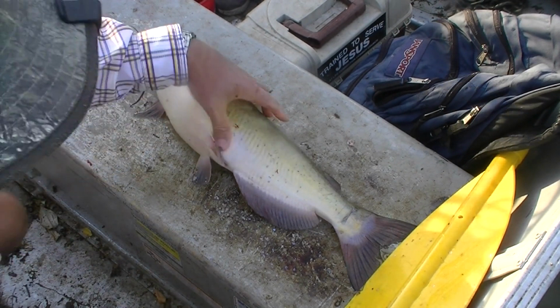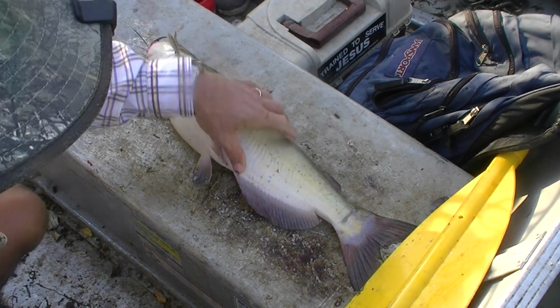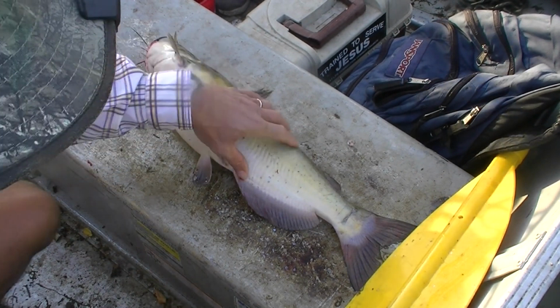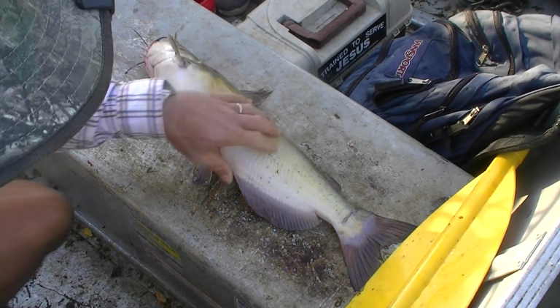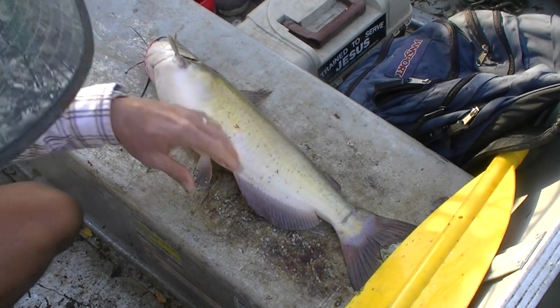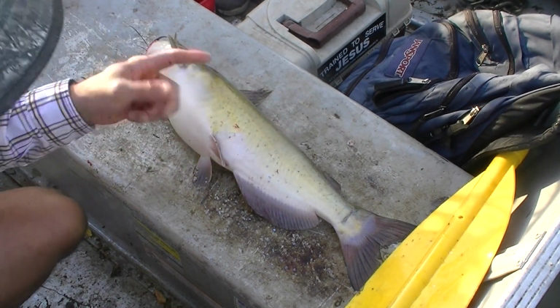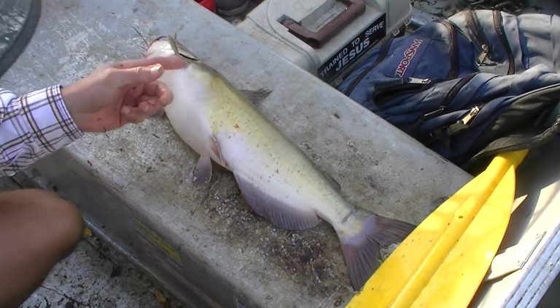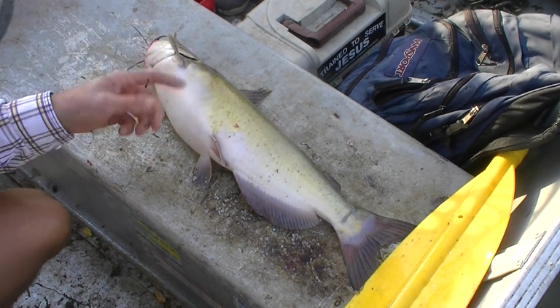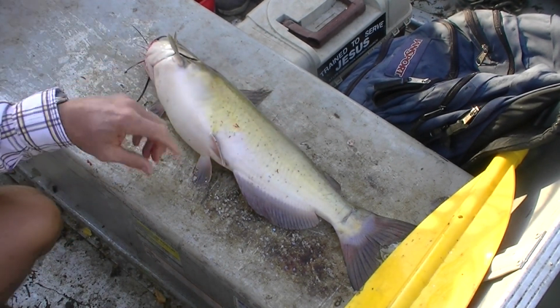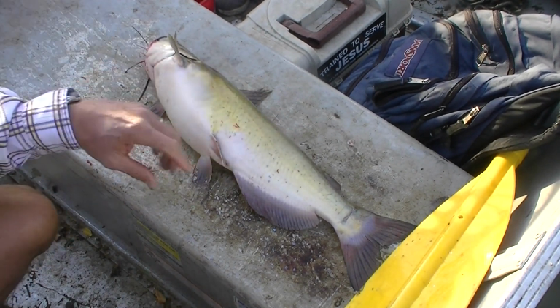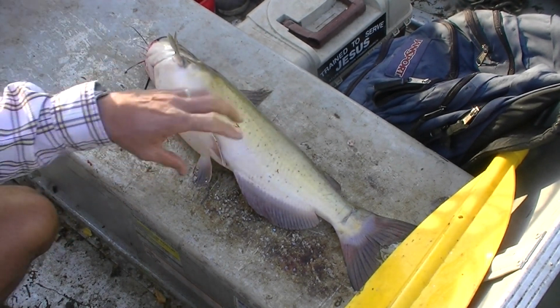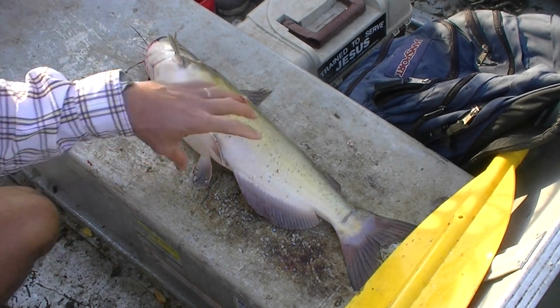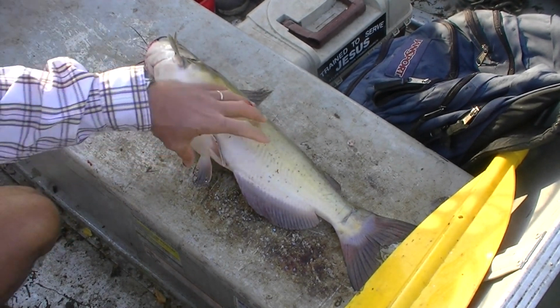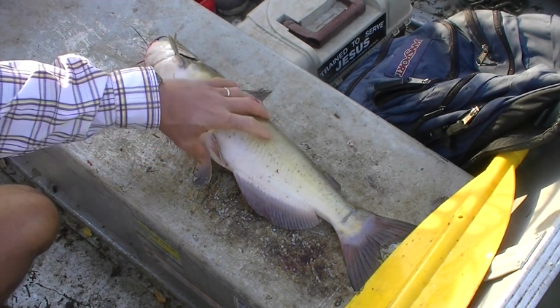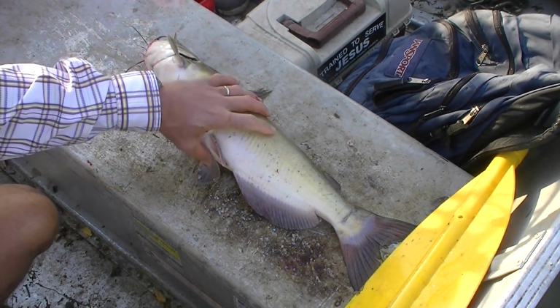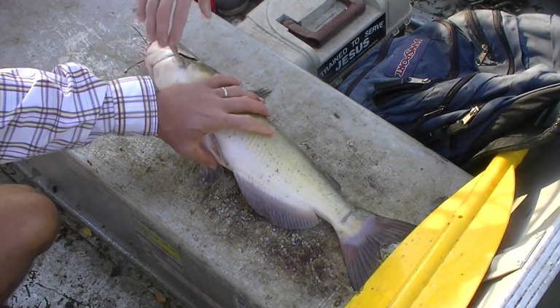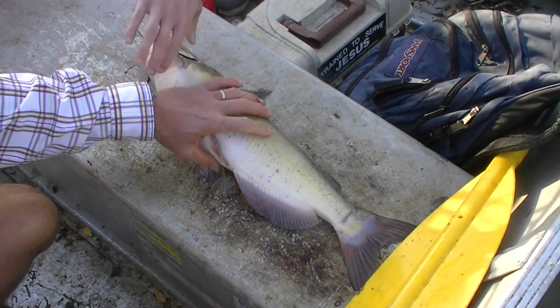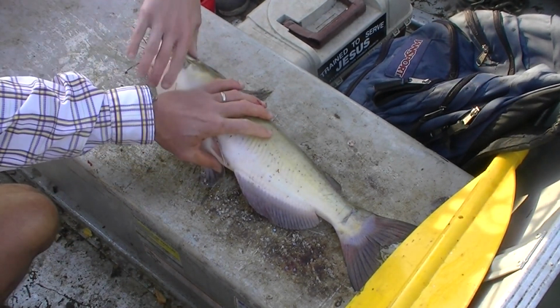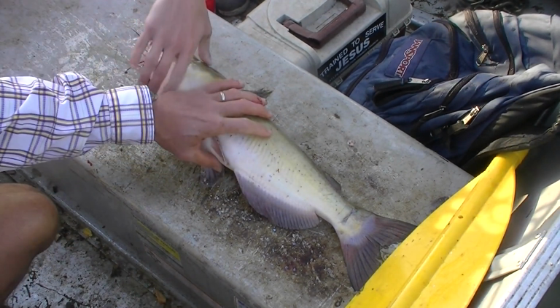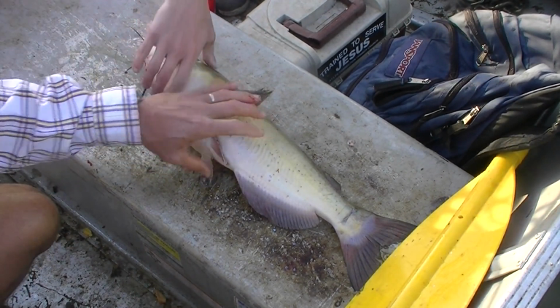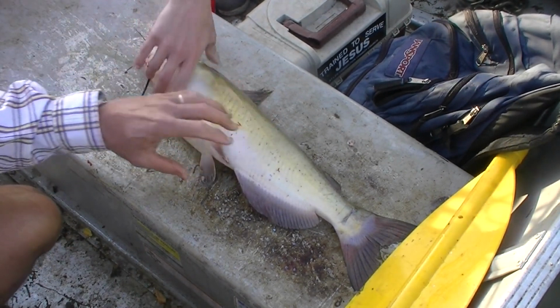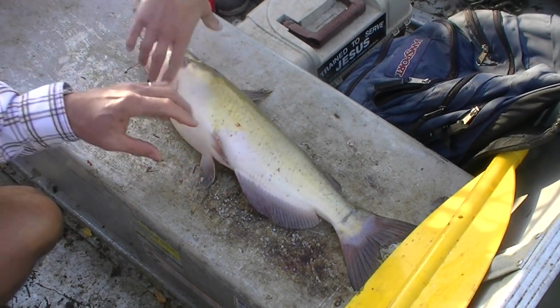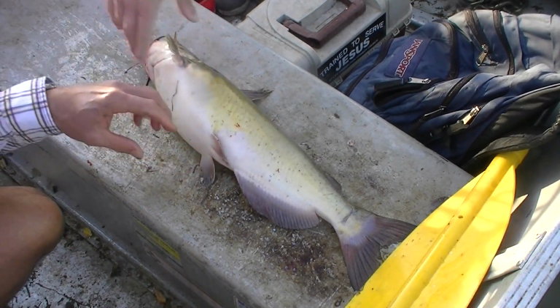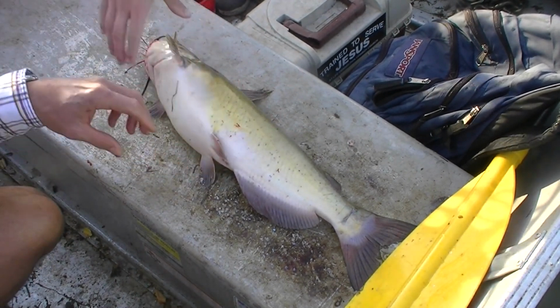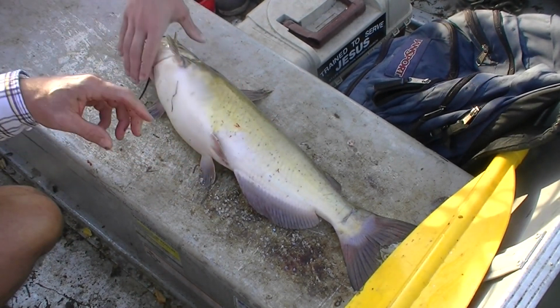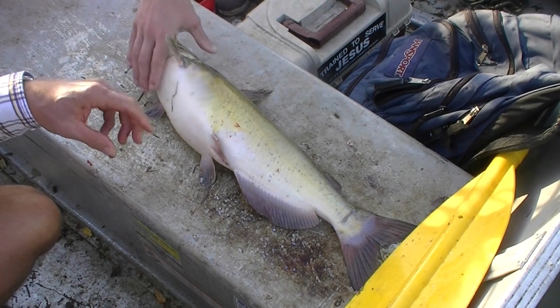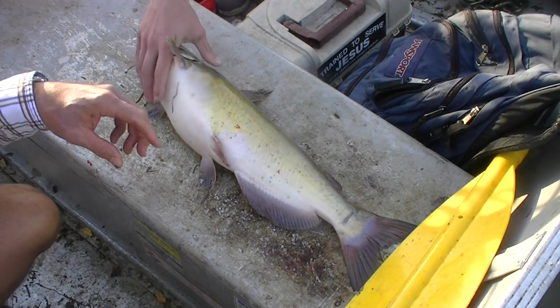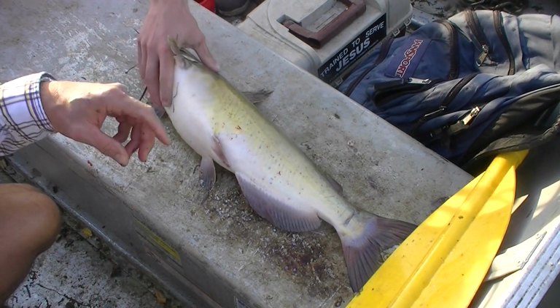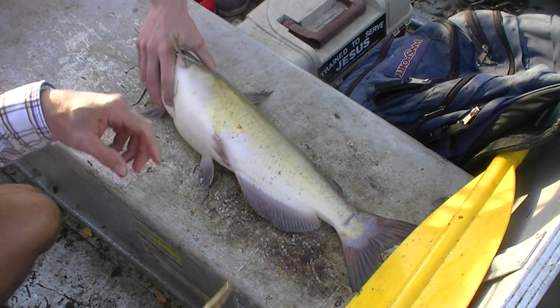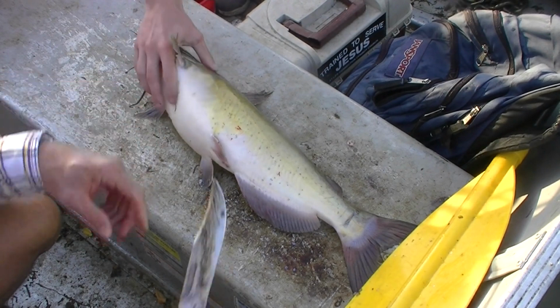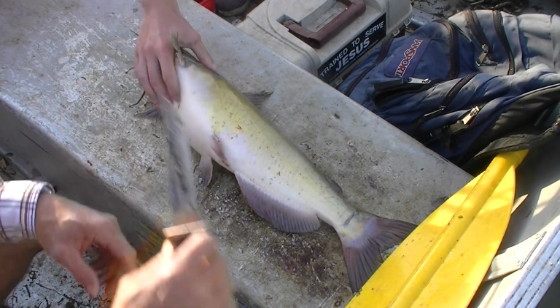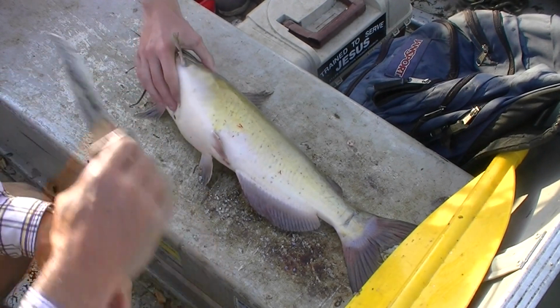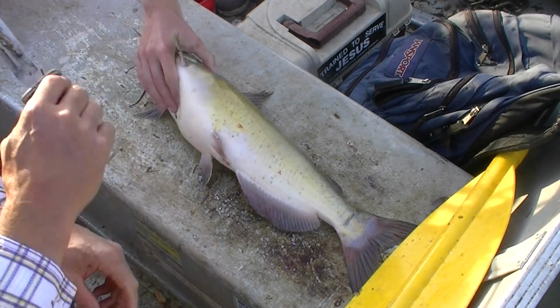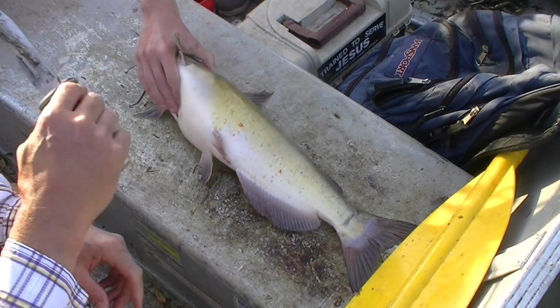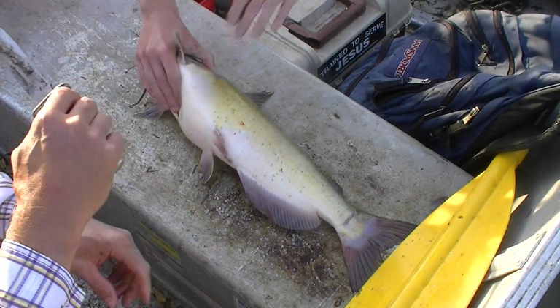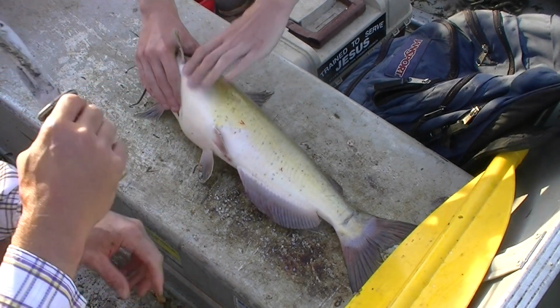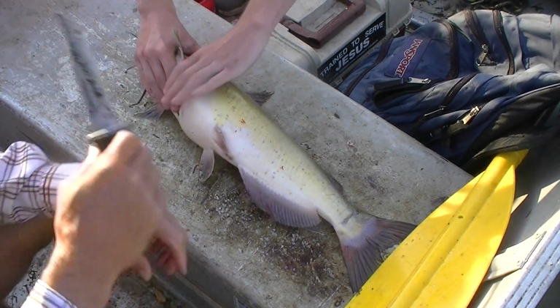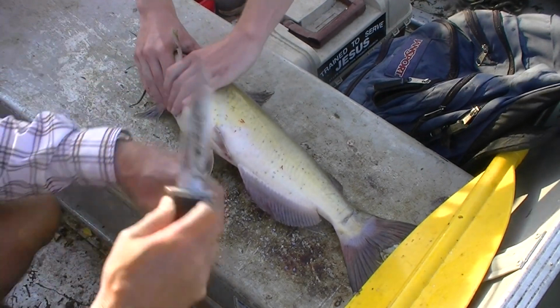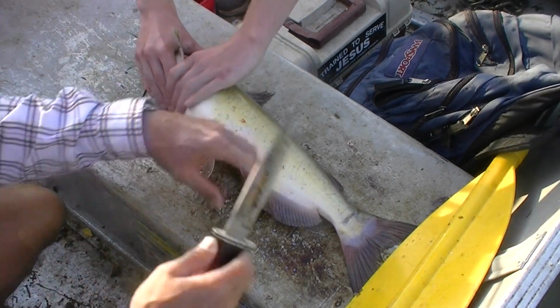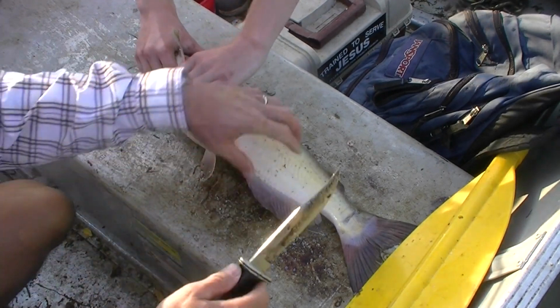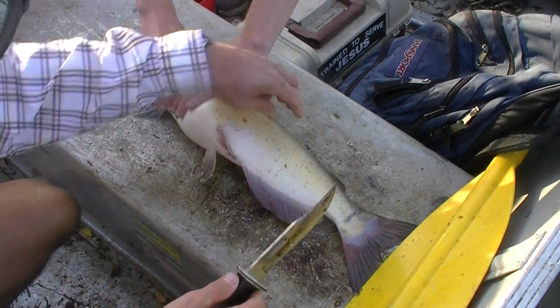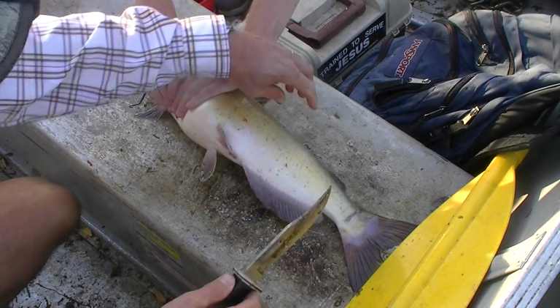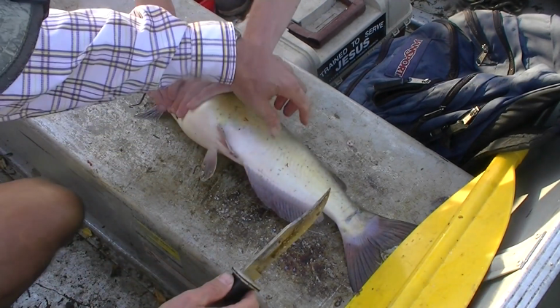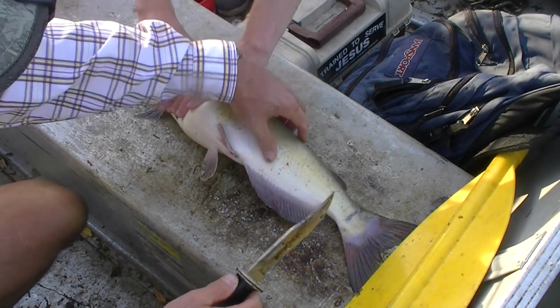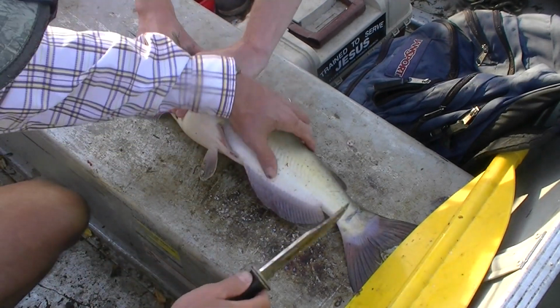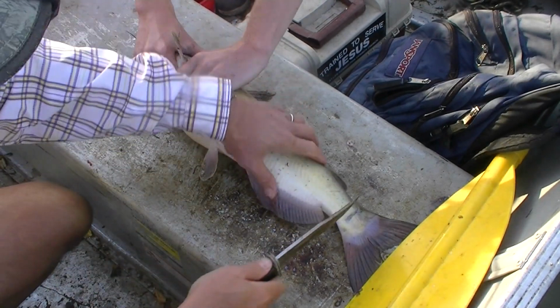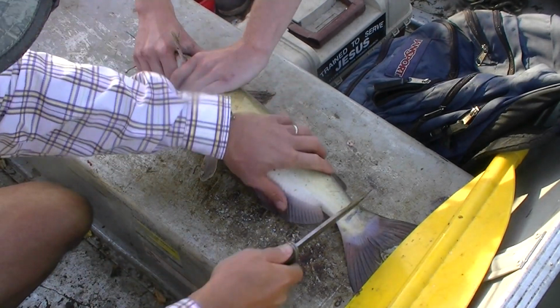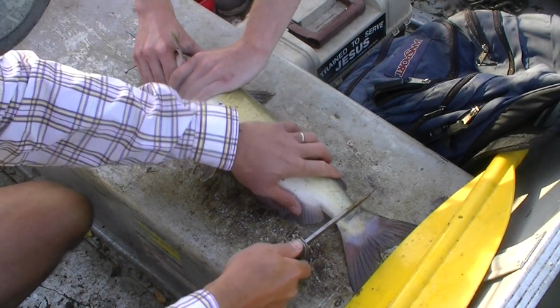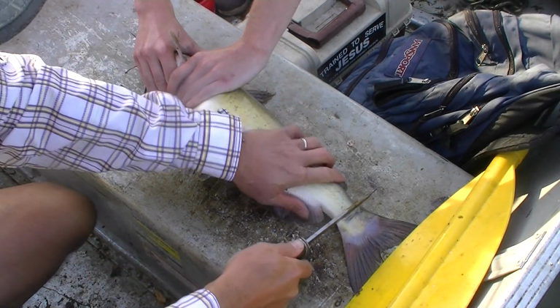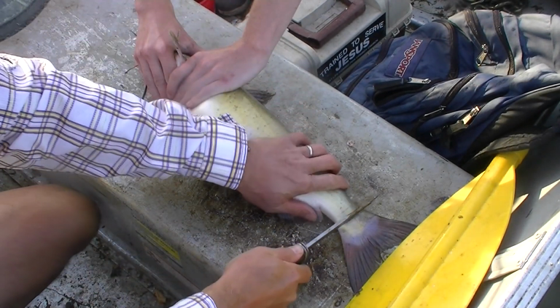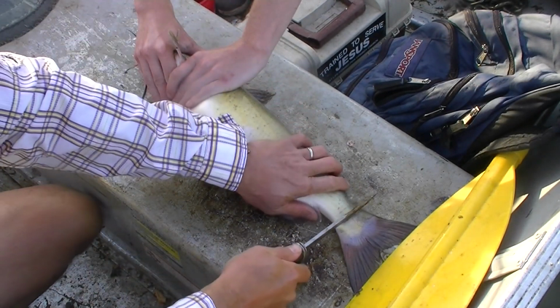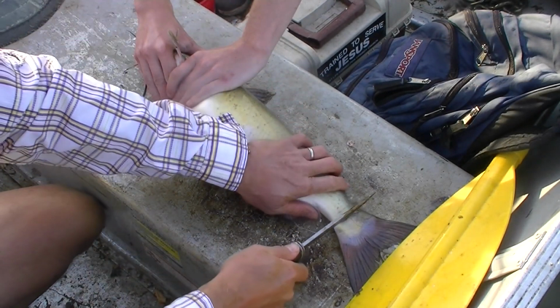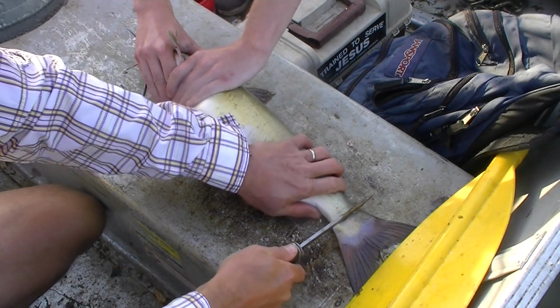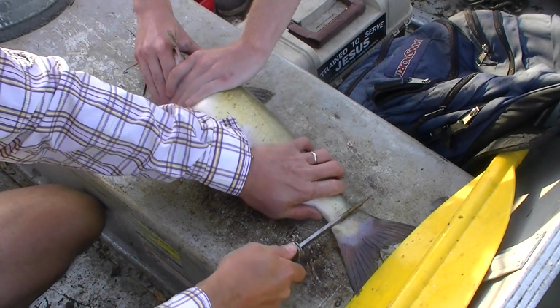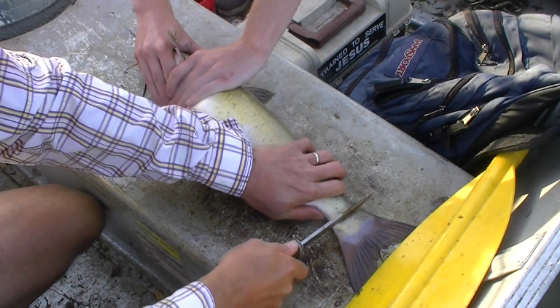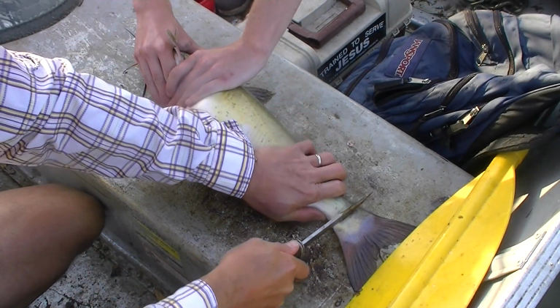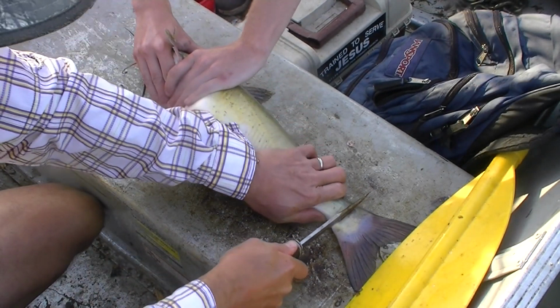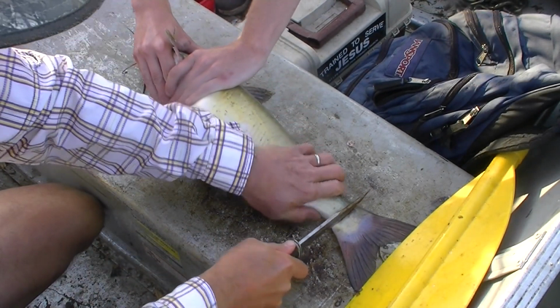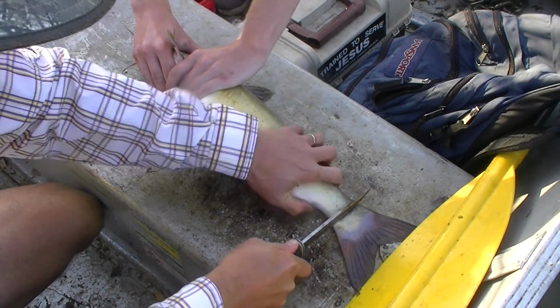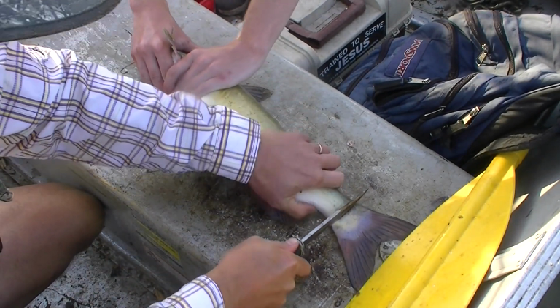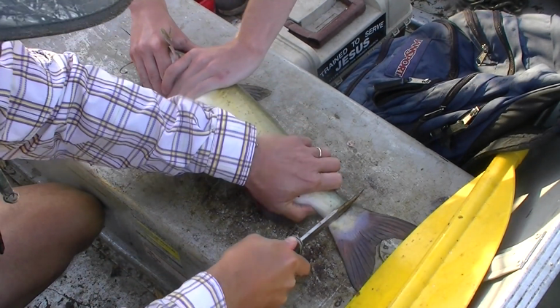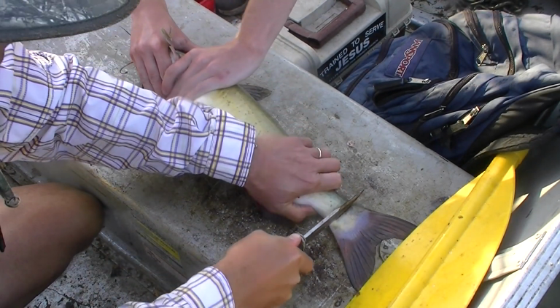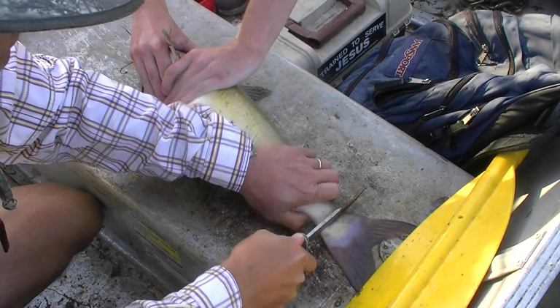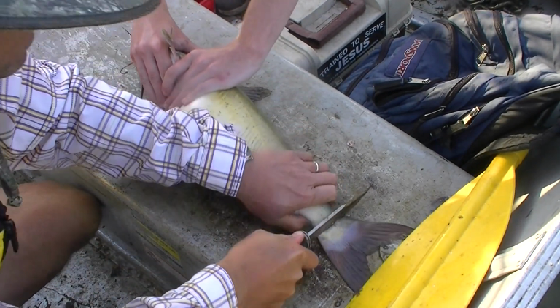You're going to help me out by holding the head. Grab it good so it doesn't slide that way — it's going to want to slide that way. All right, it helps to get the tail off of that, Lord God.